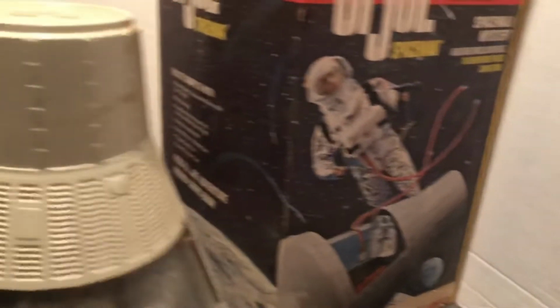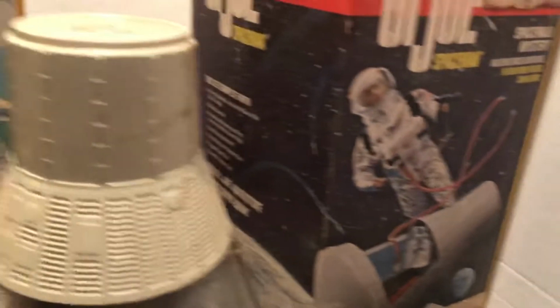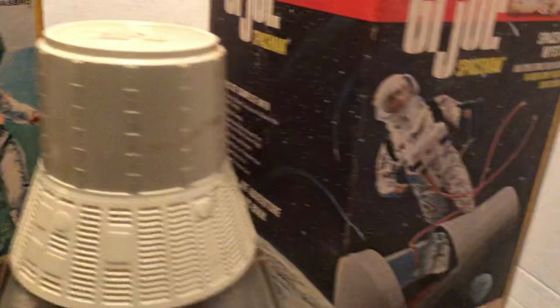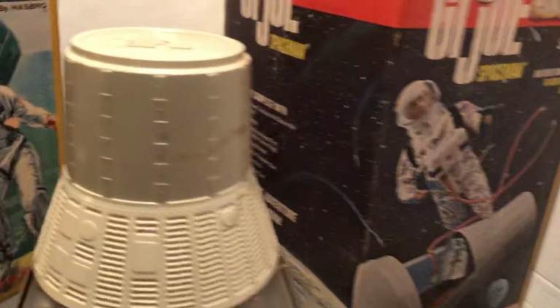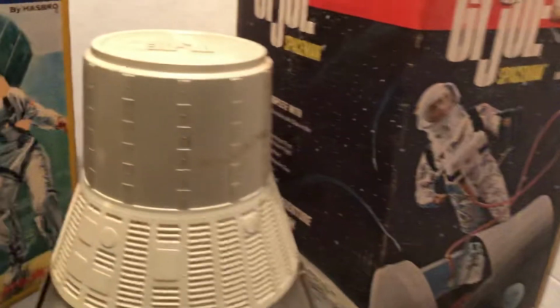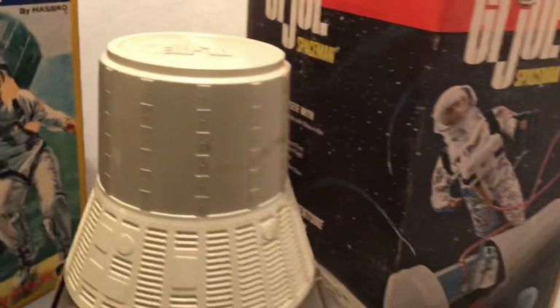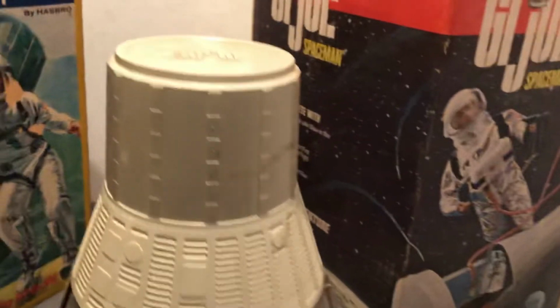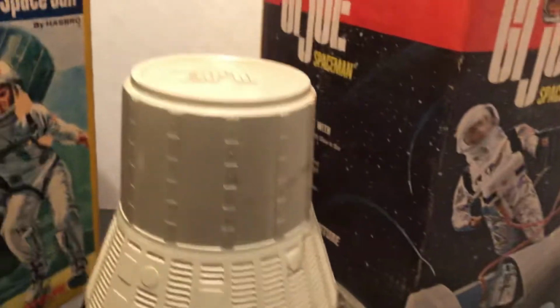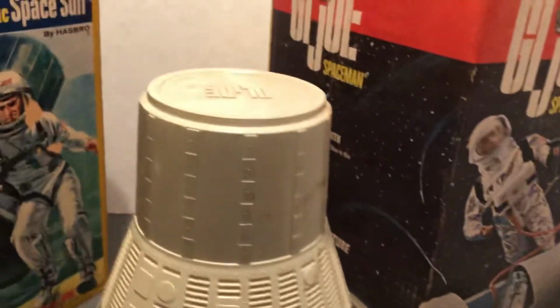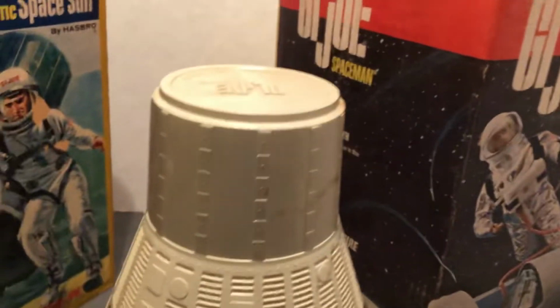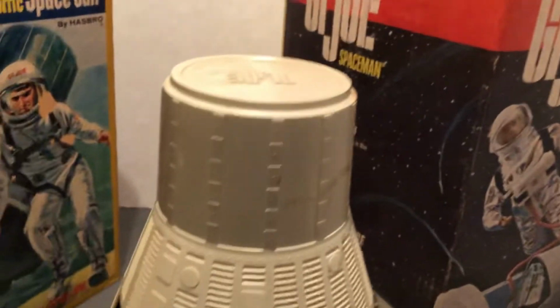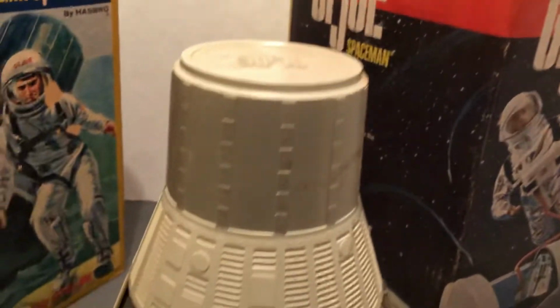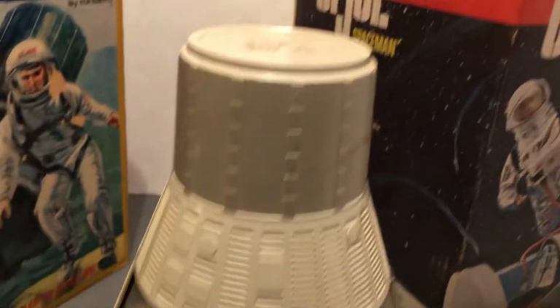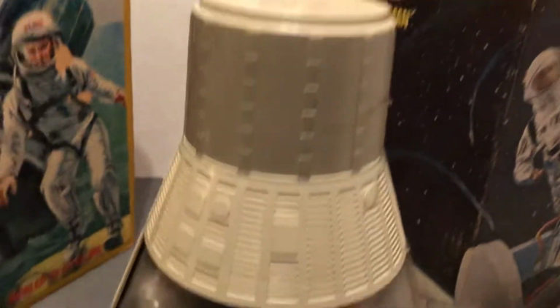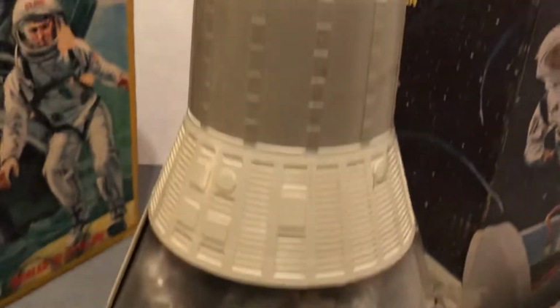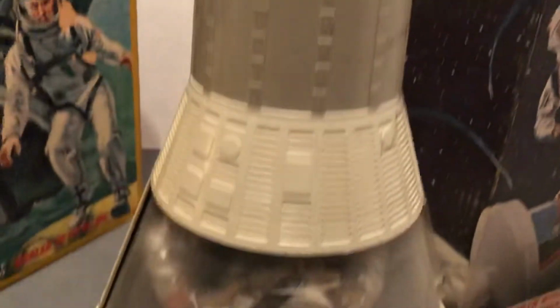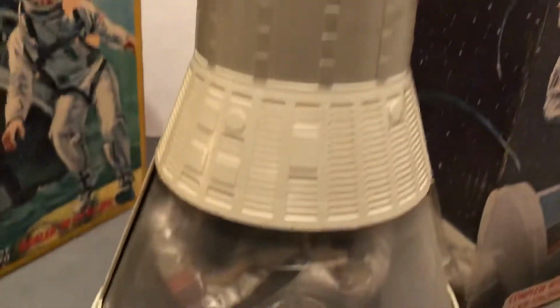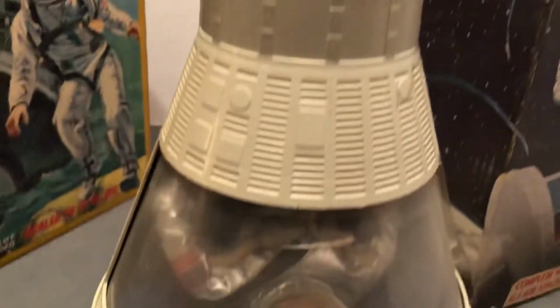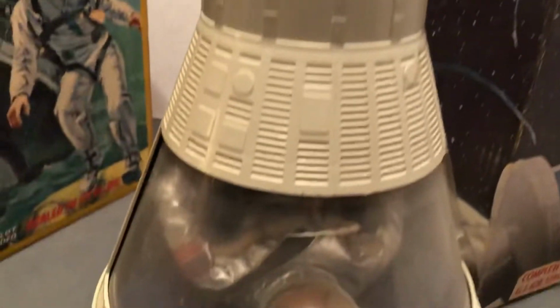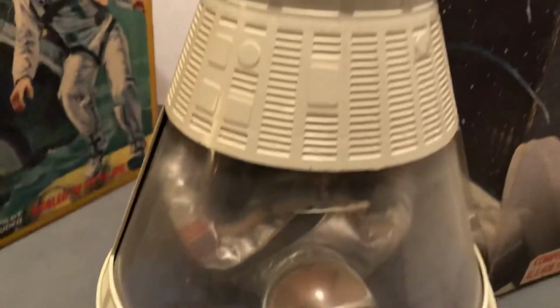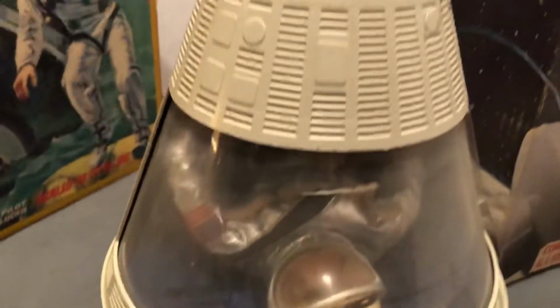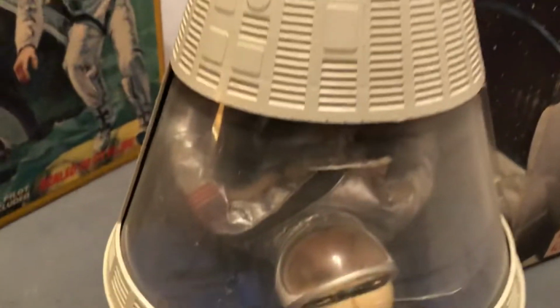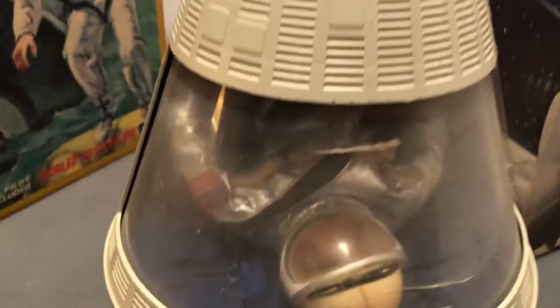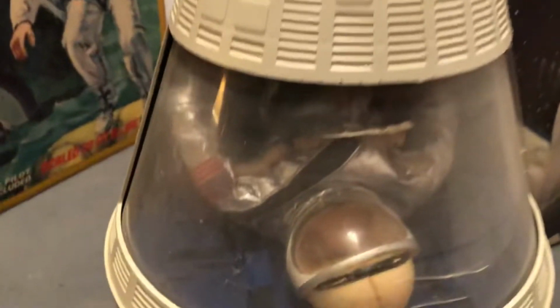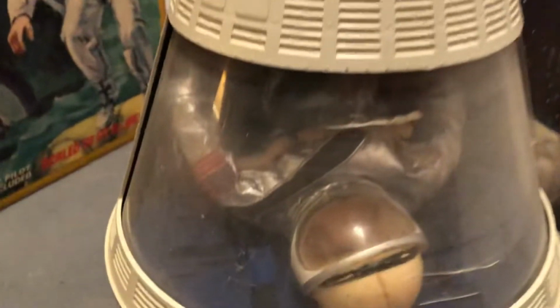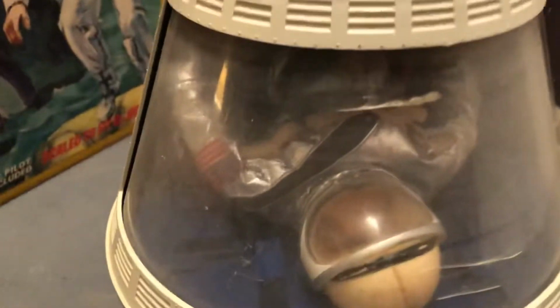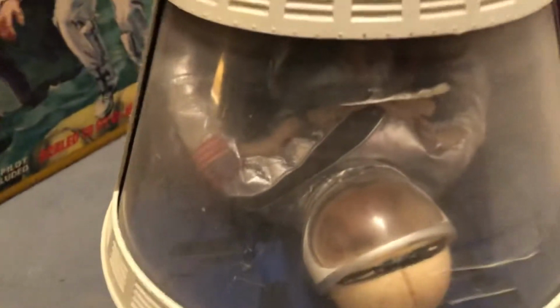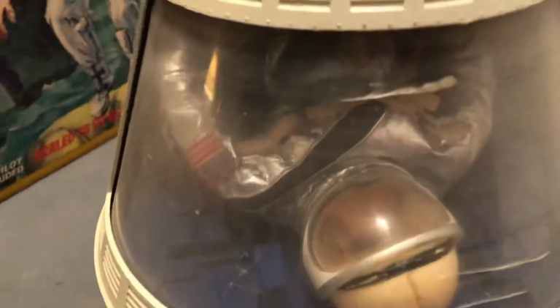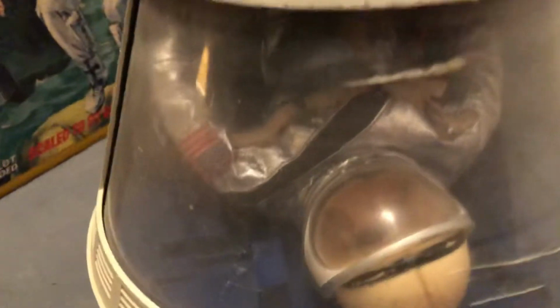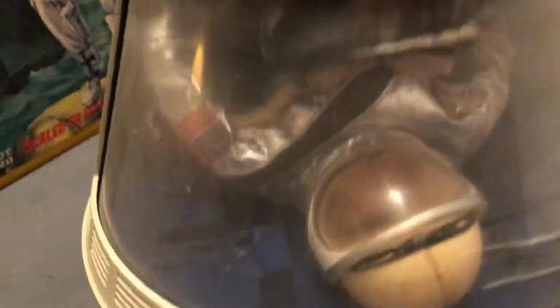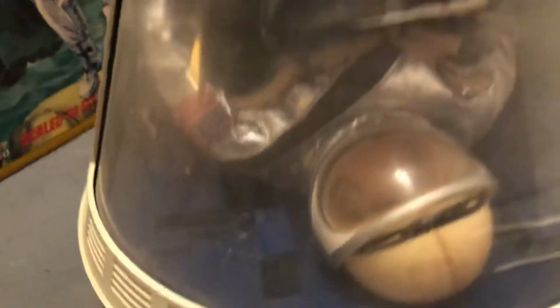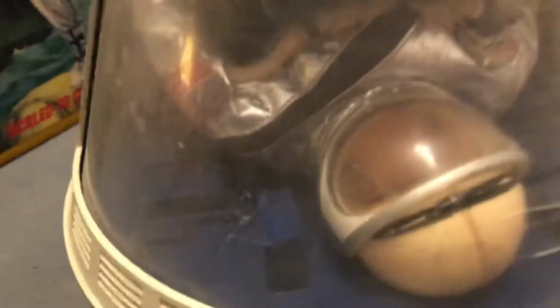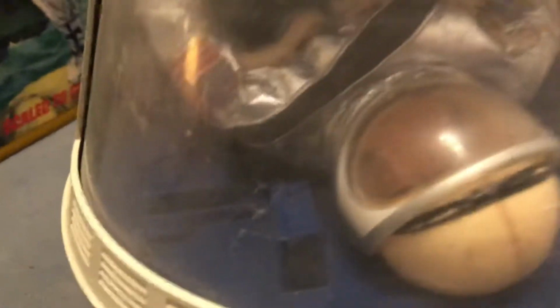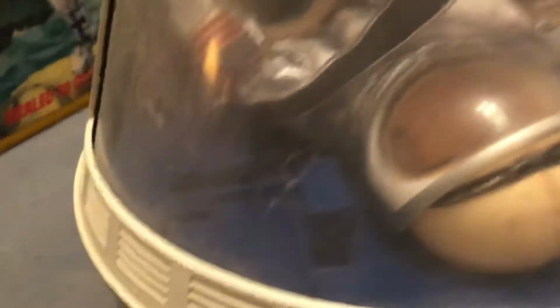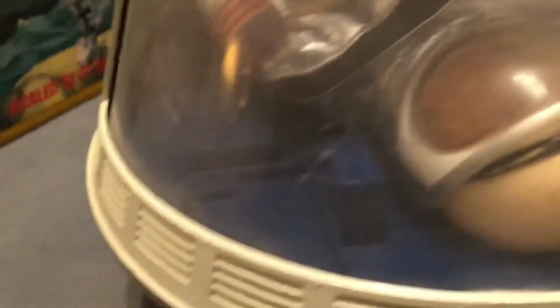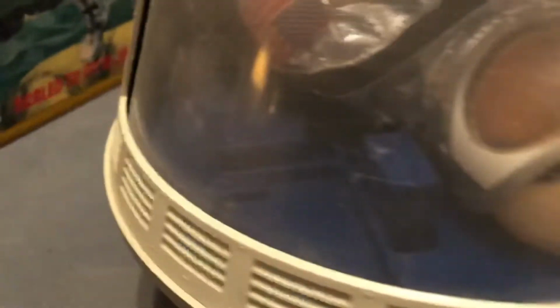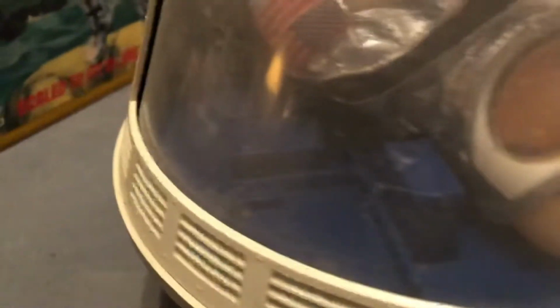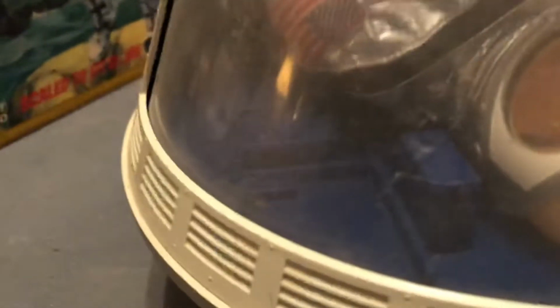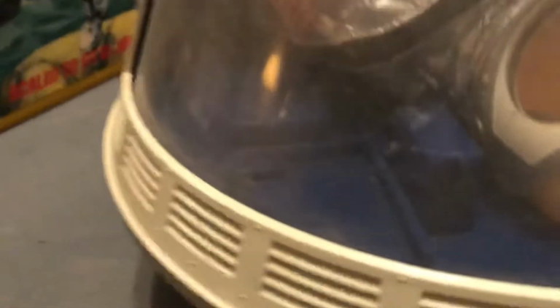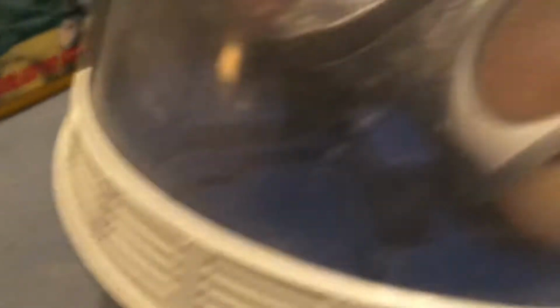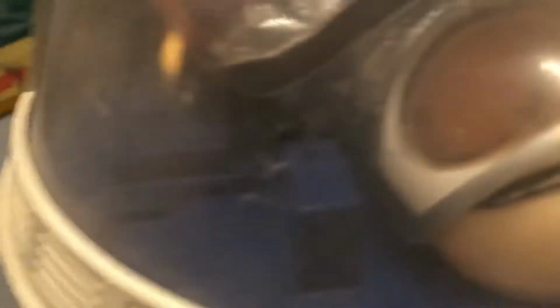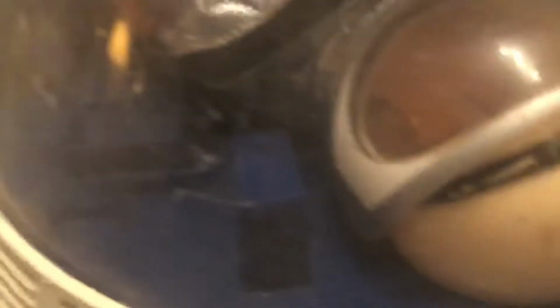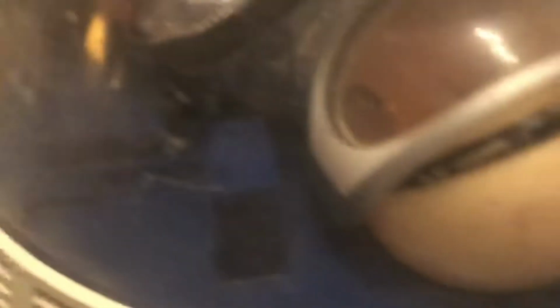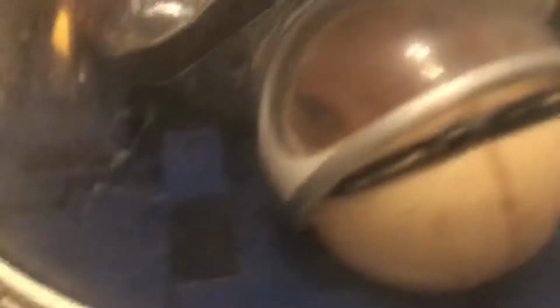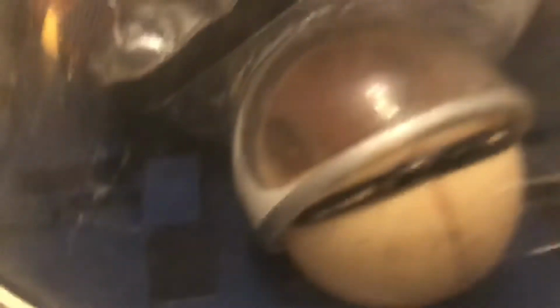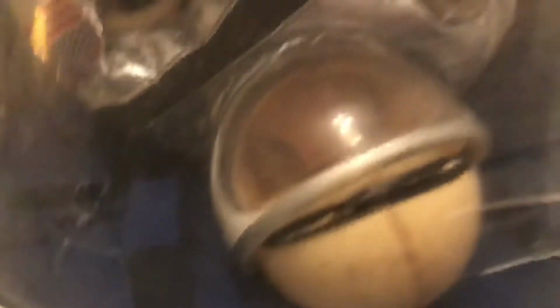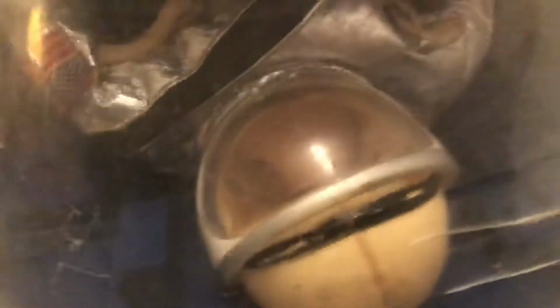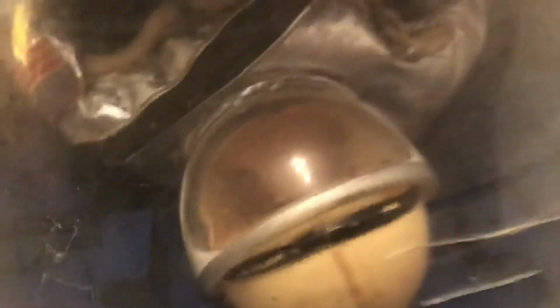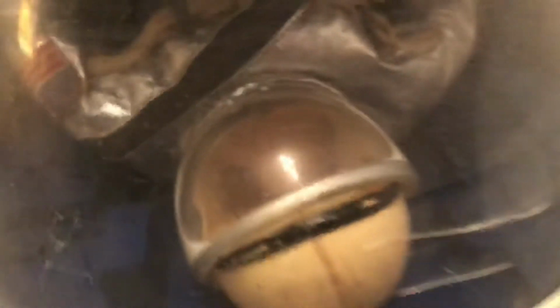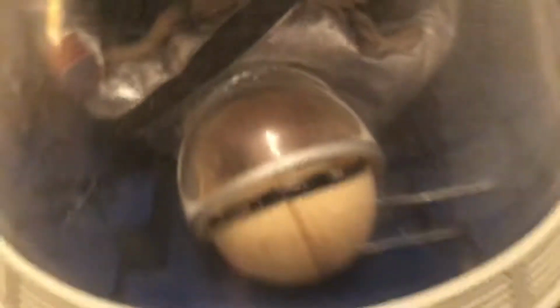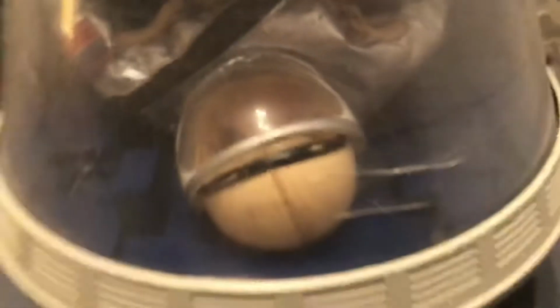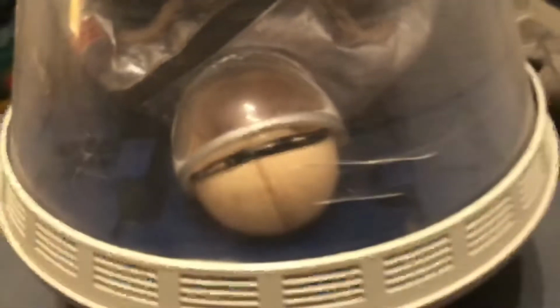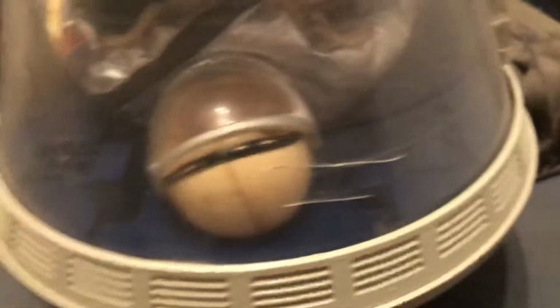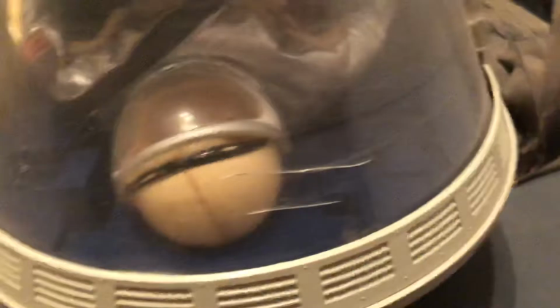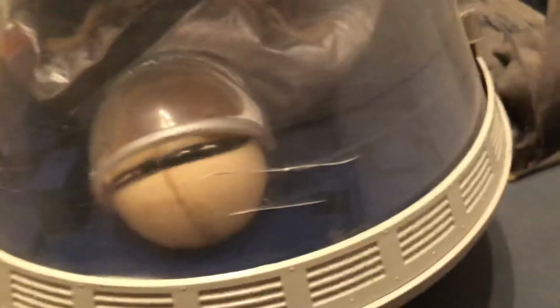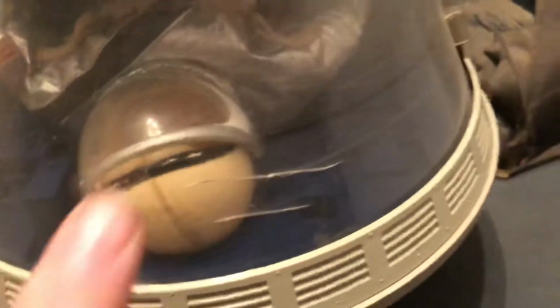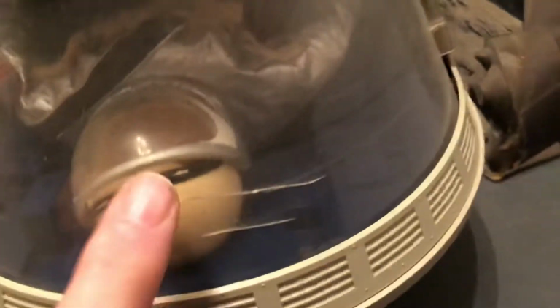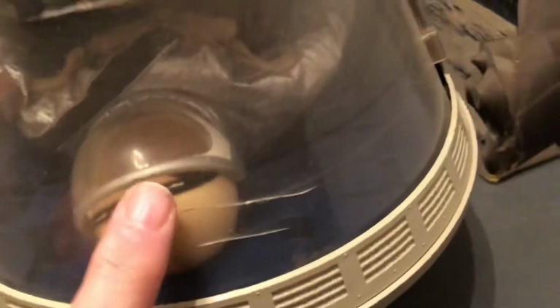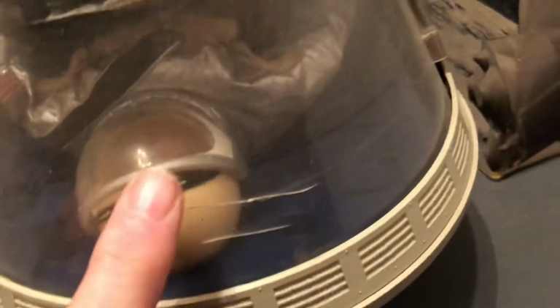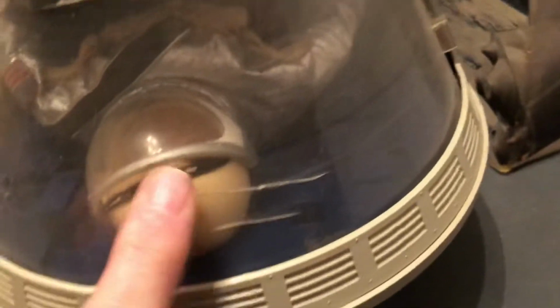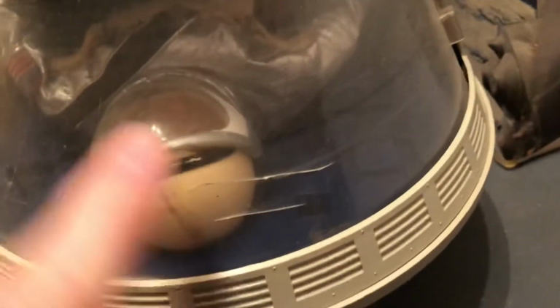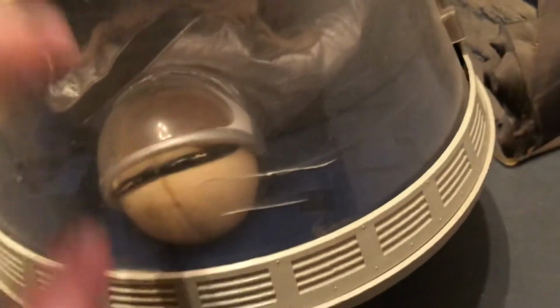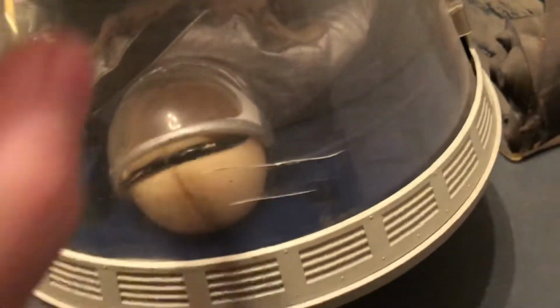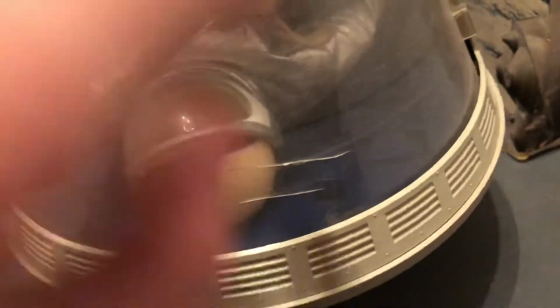We've got one of the capsules here, and we've got just the uniform and the helmet sitting in there. There's not a Joe in there.